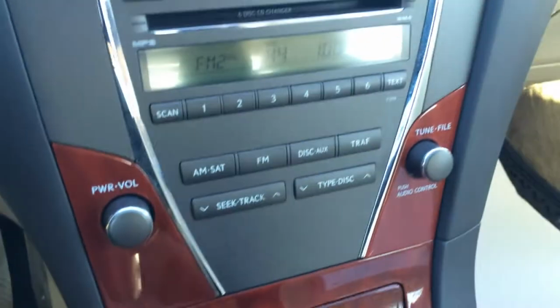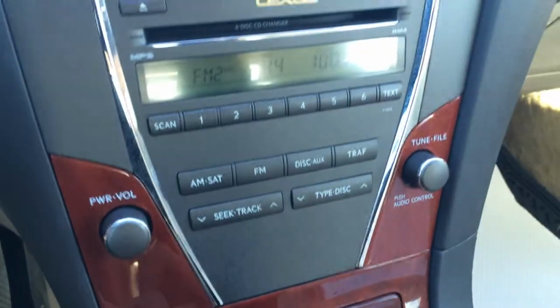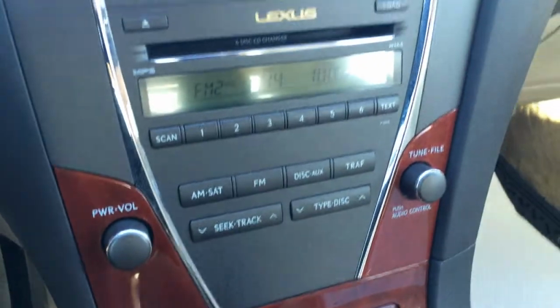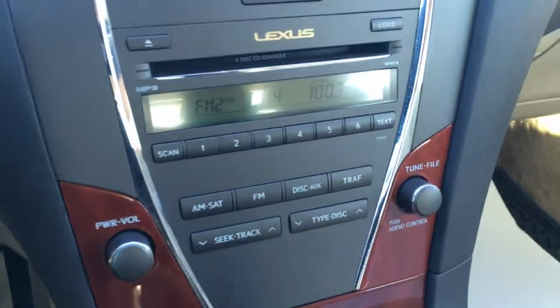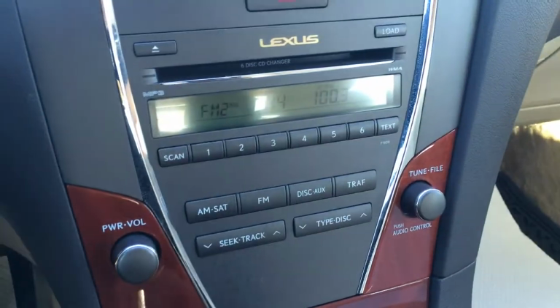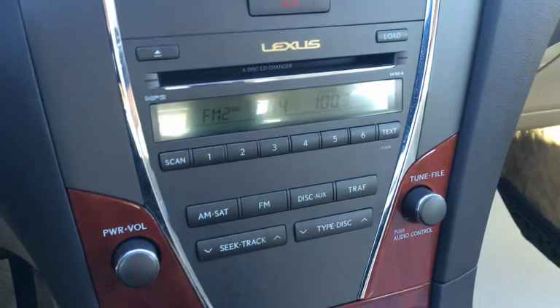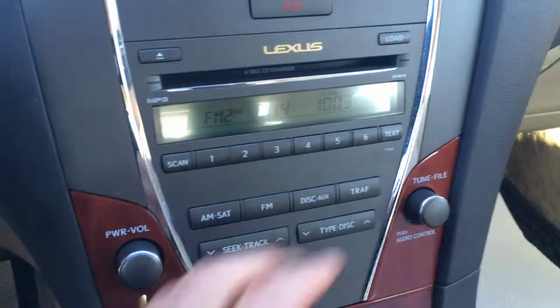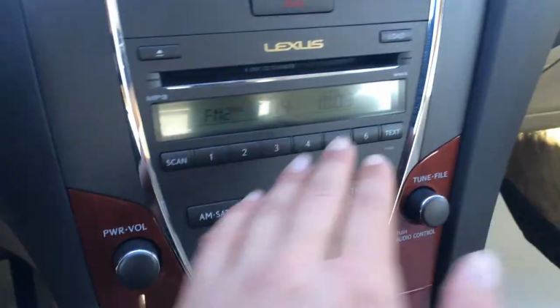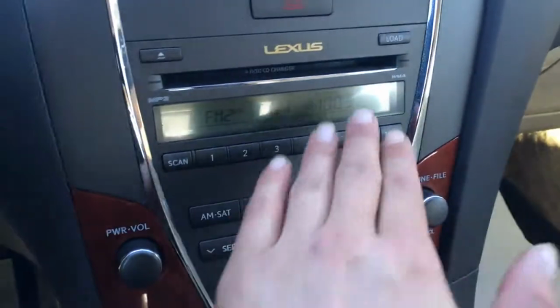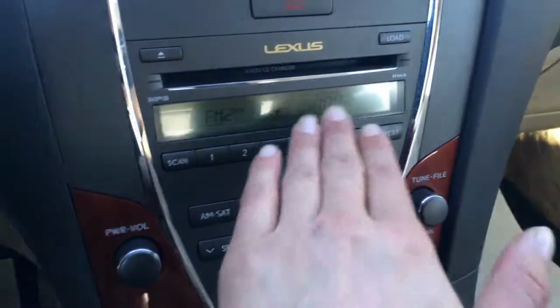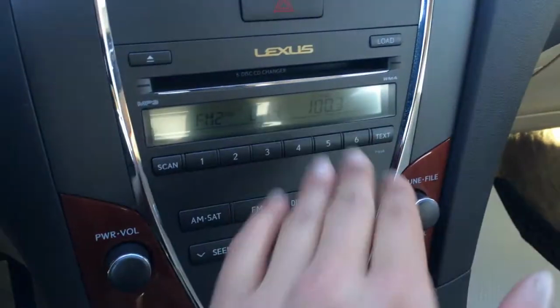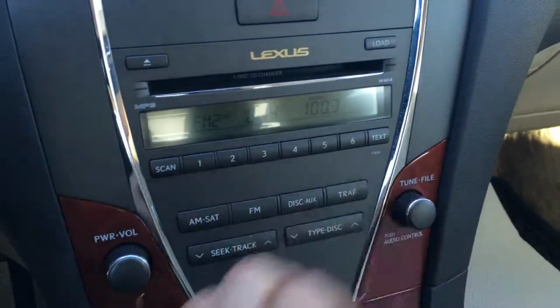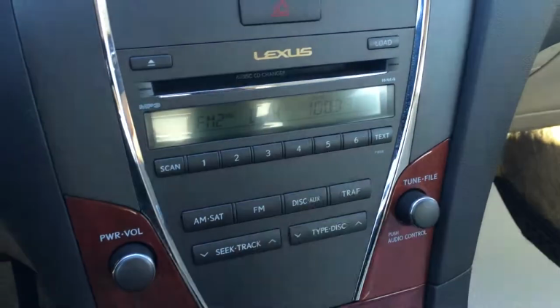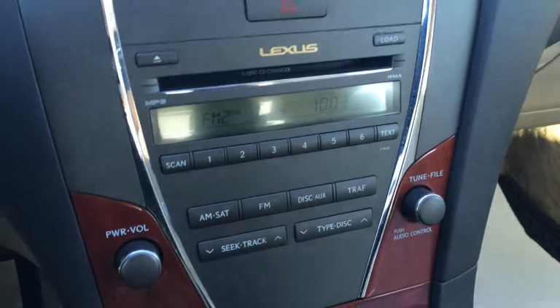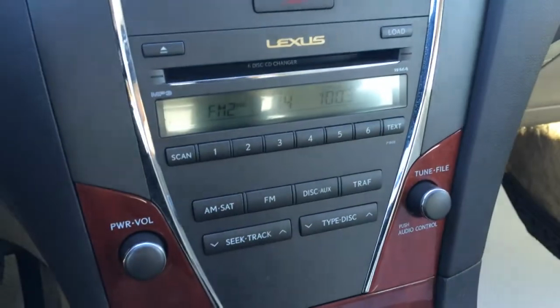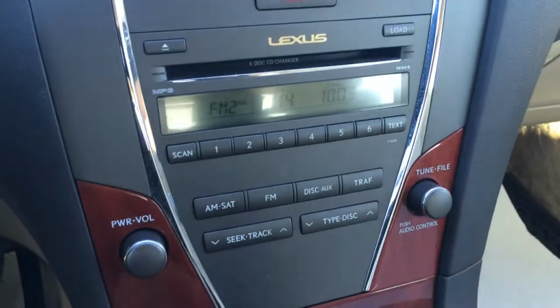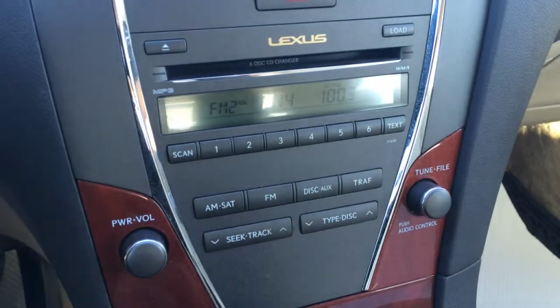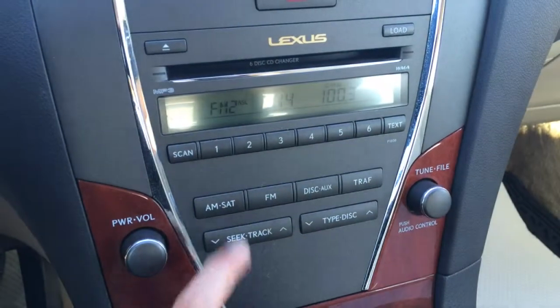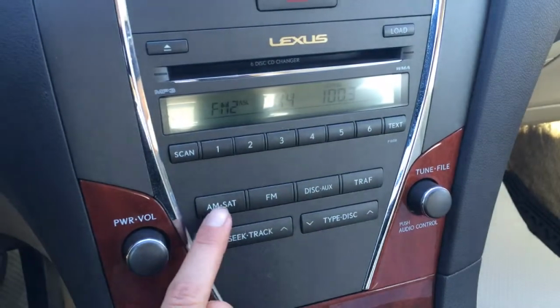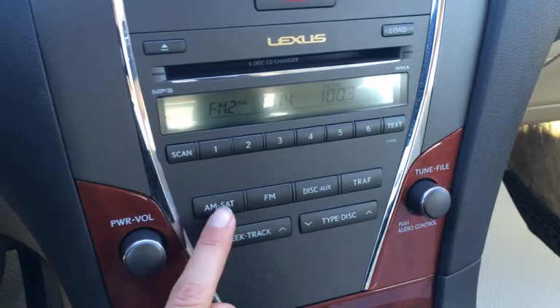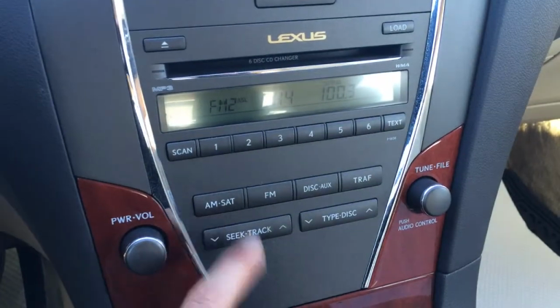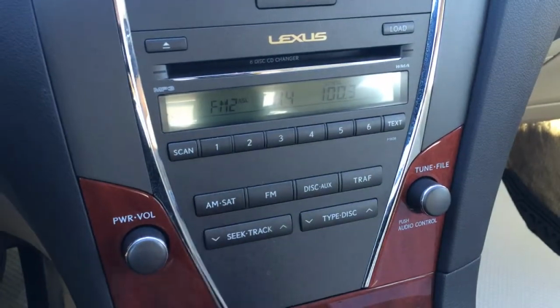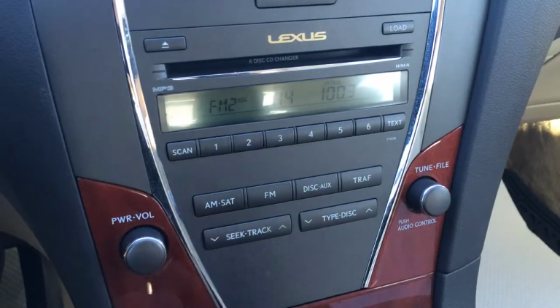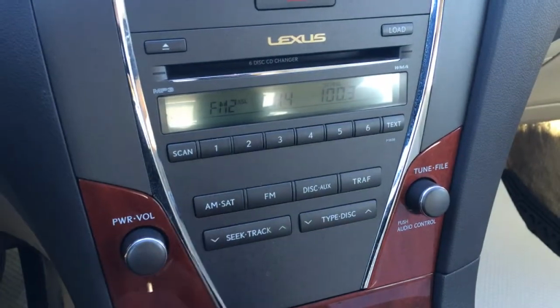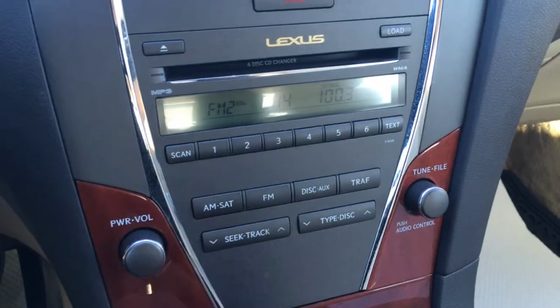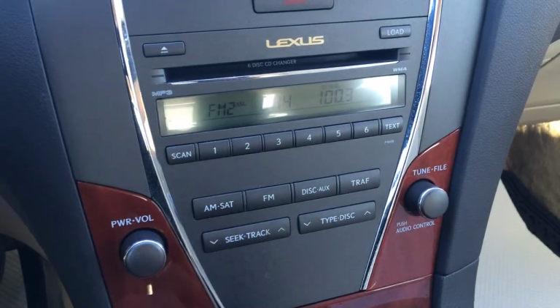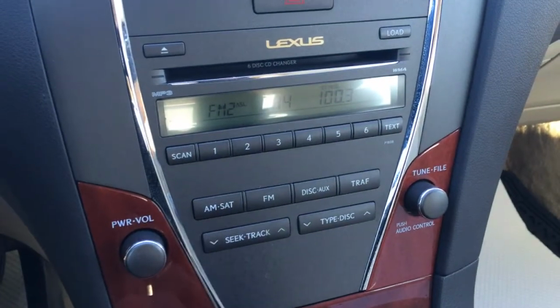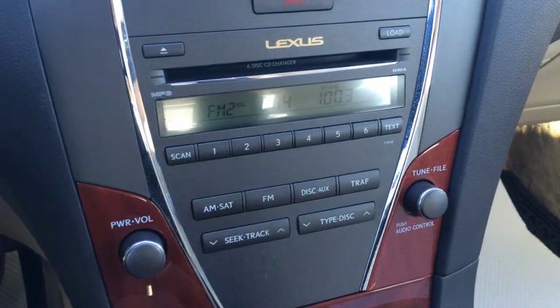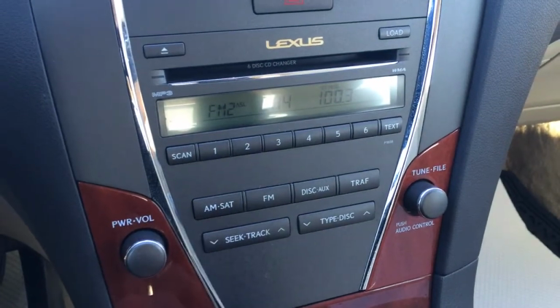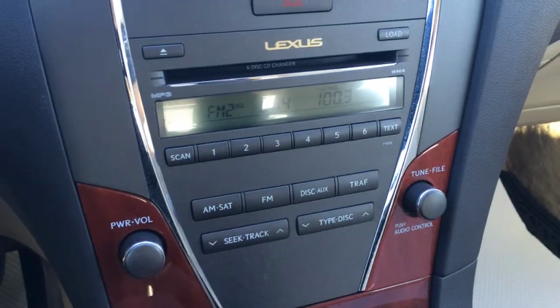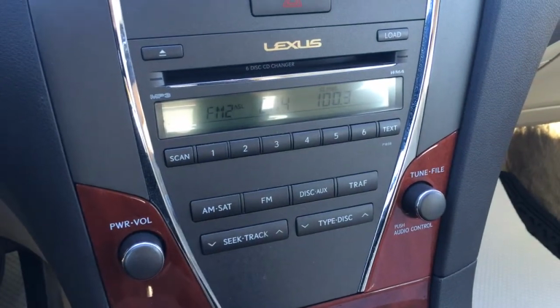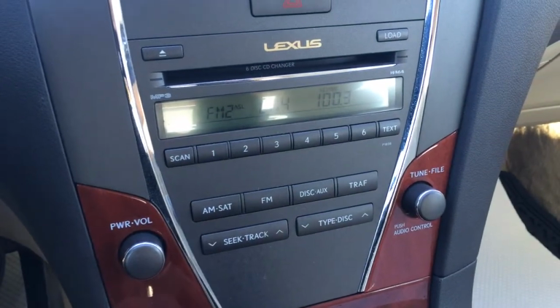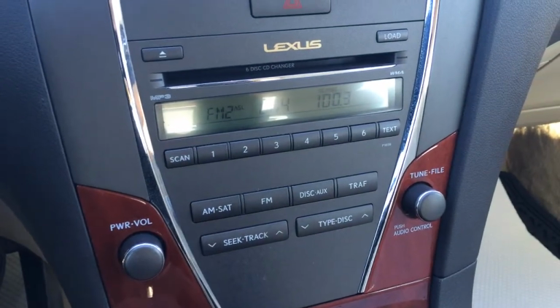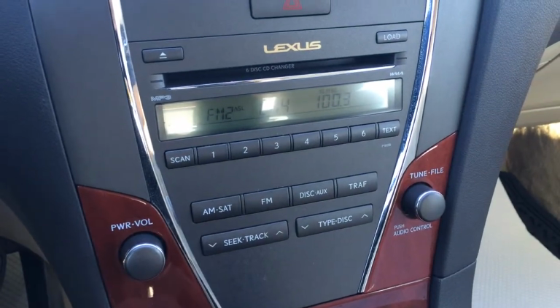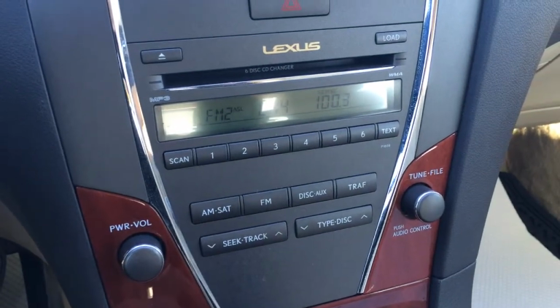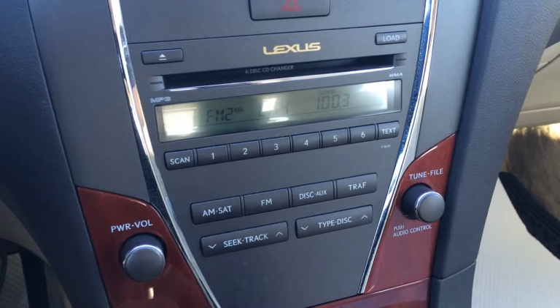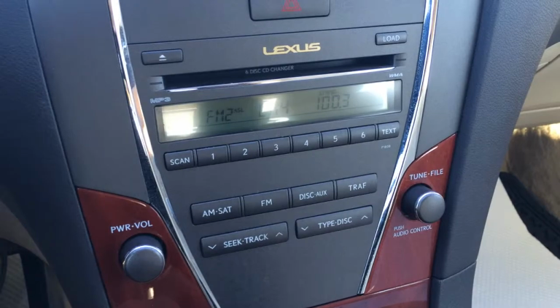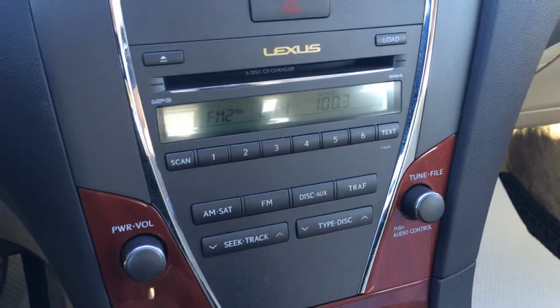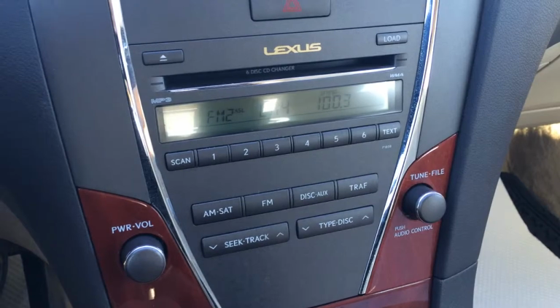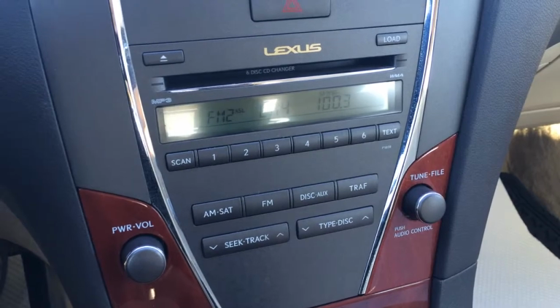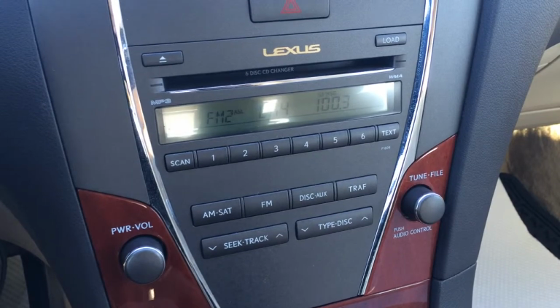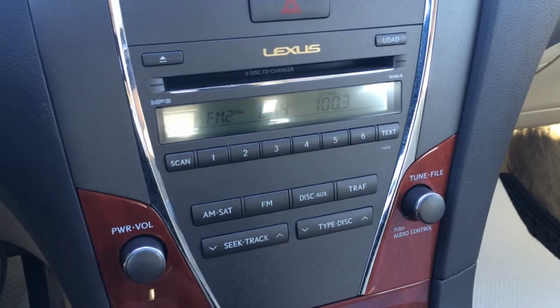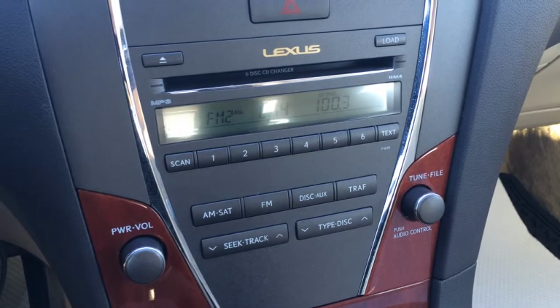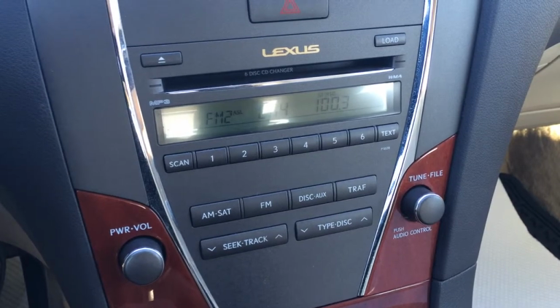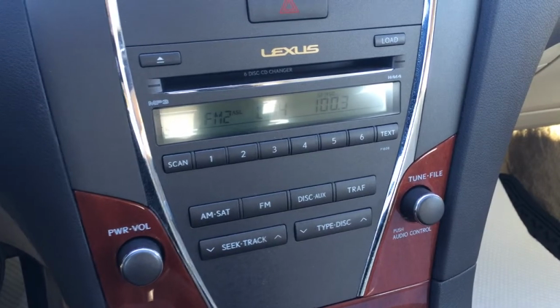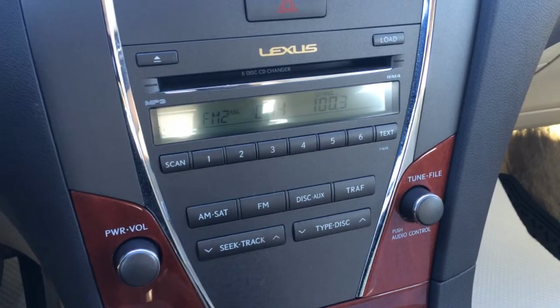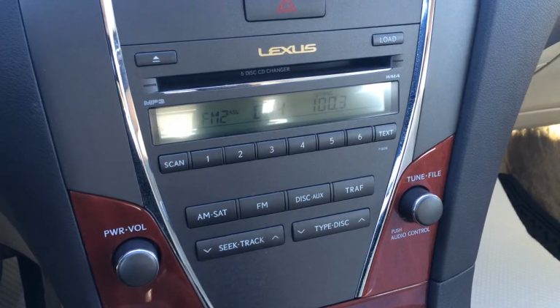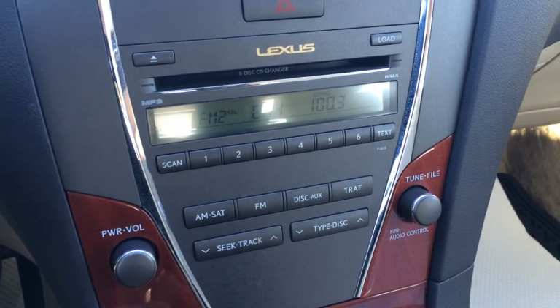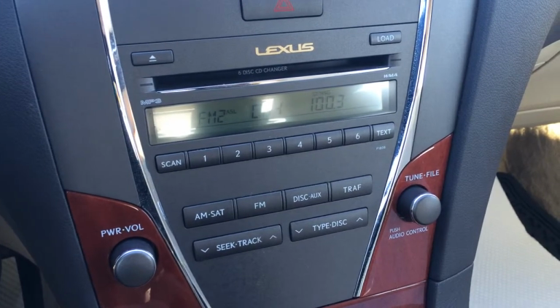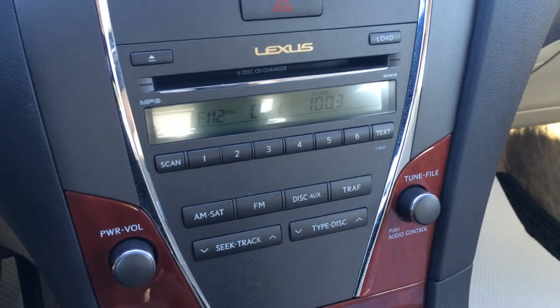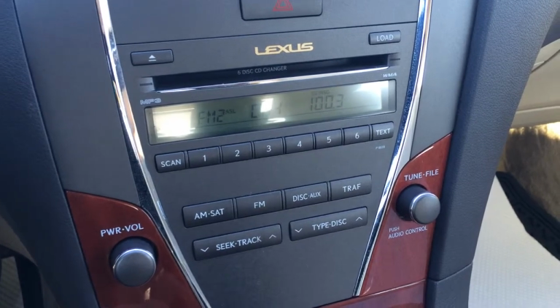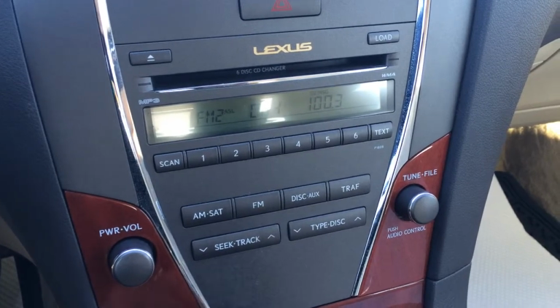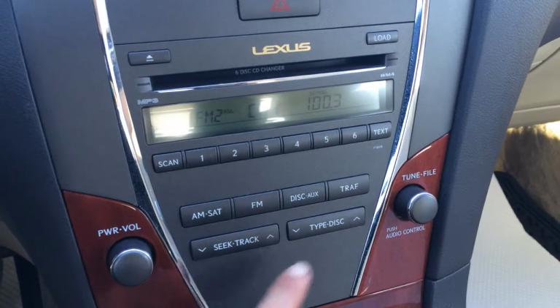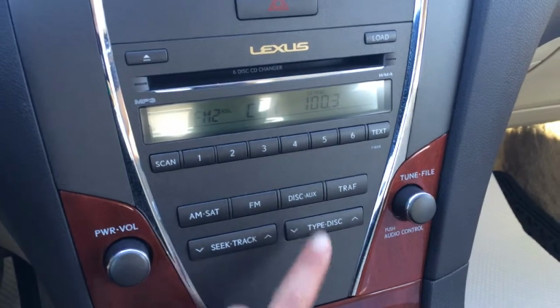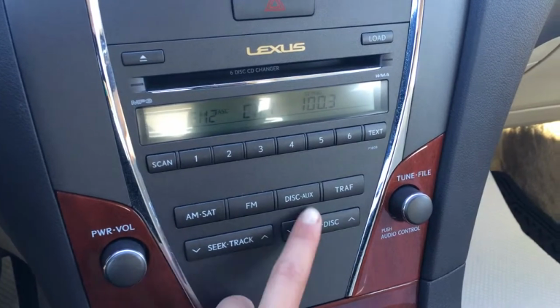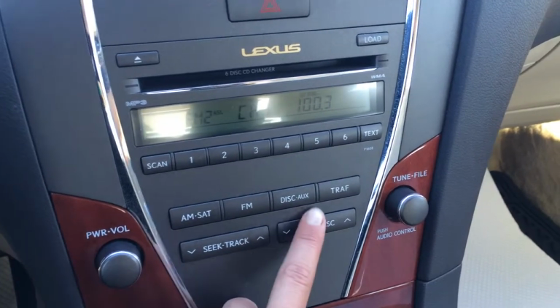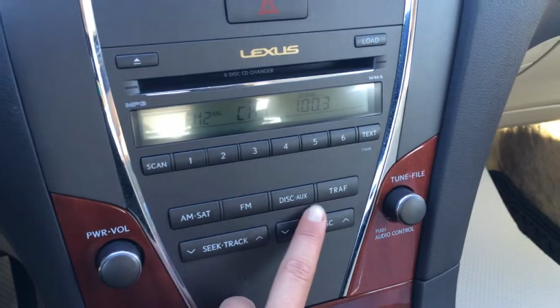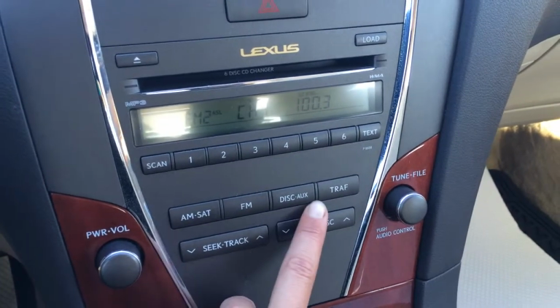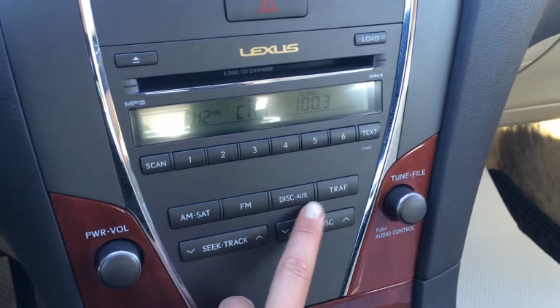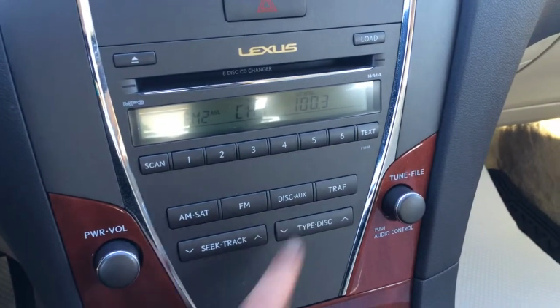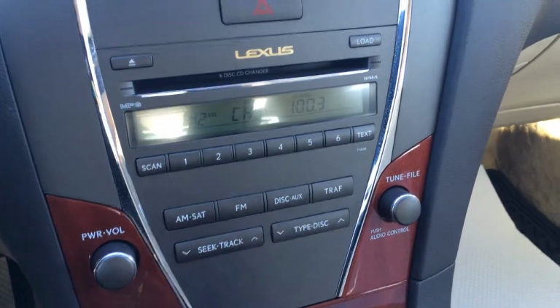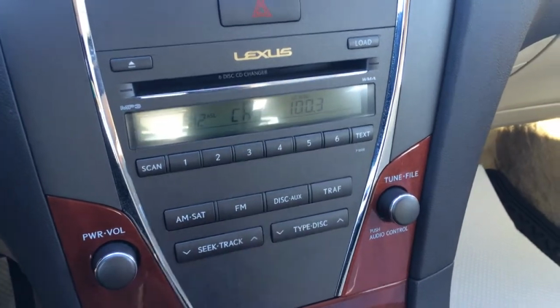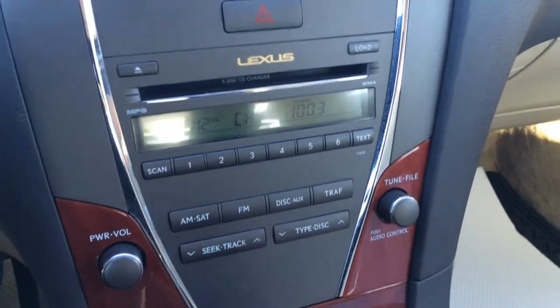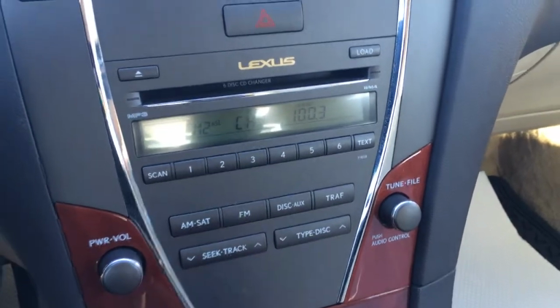The display screen is for your audio. You have AM, FM, satellite, and a 6-disc CD changer. It's MP3 compatible and you also have auxiliary input.